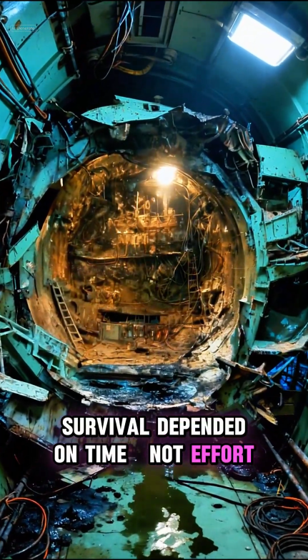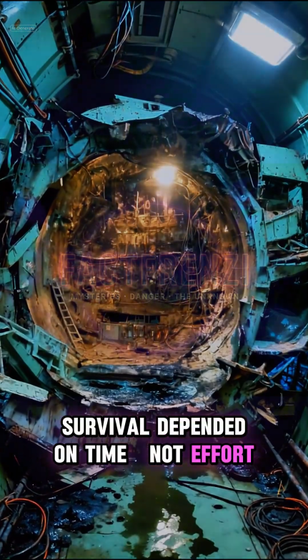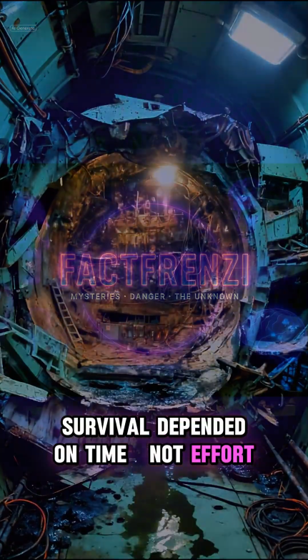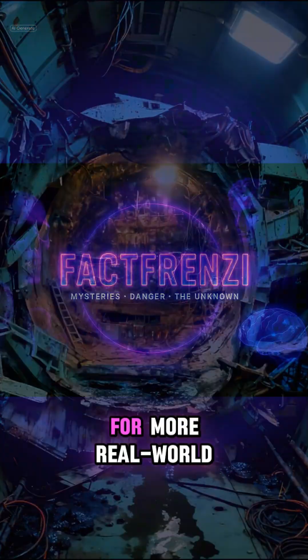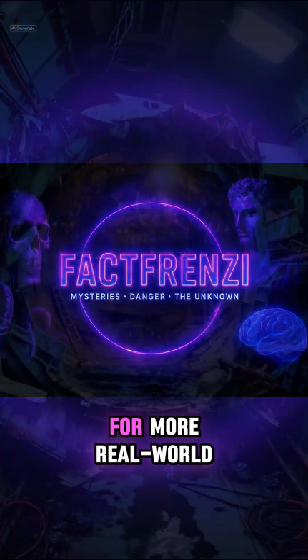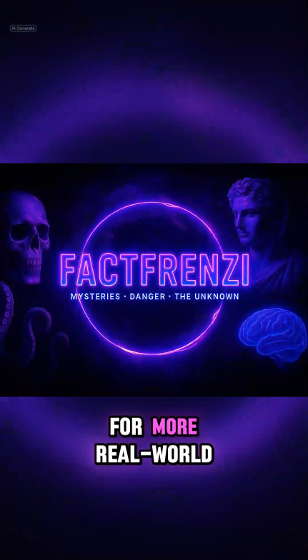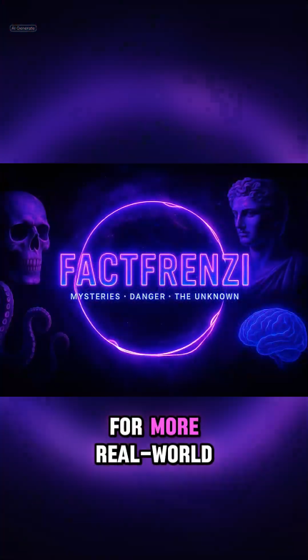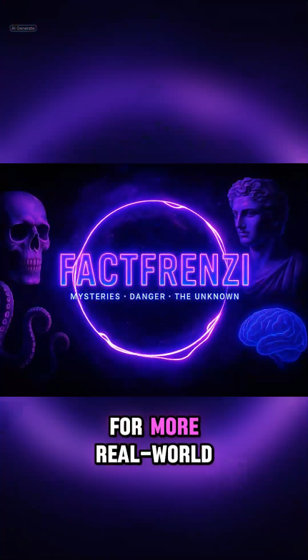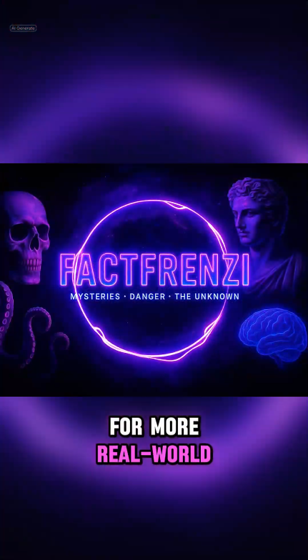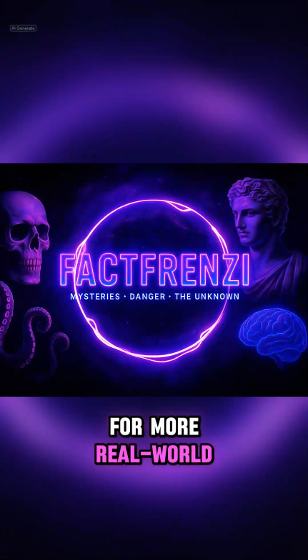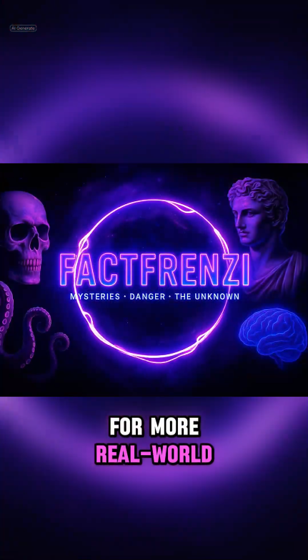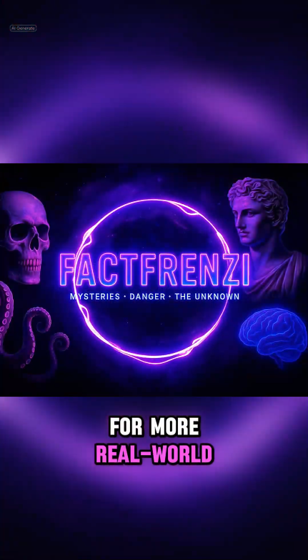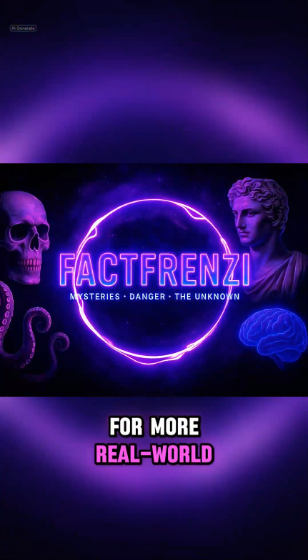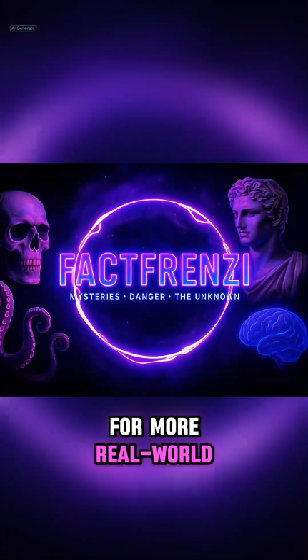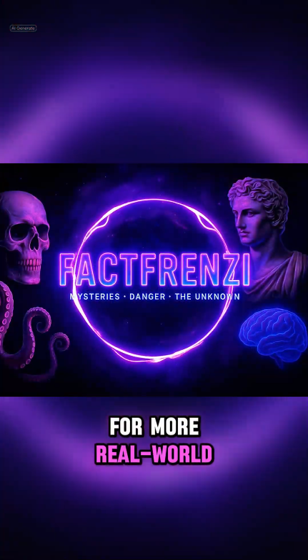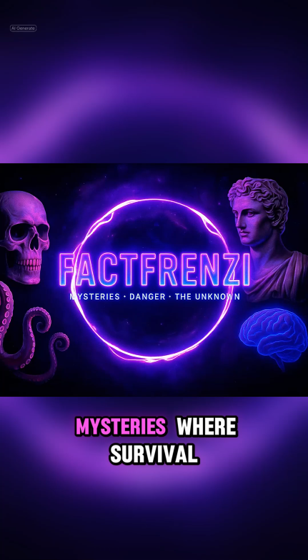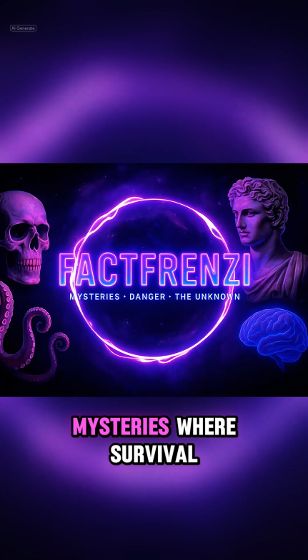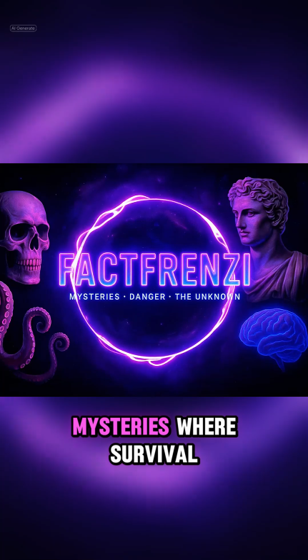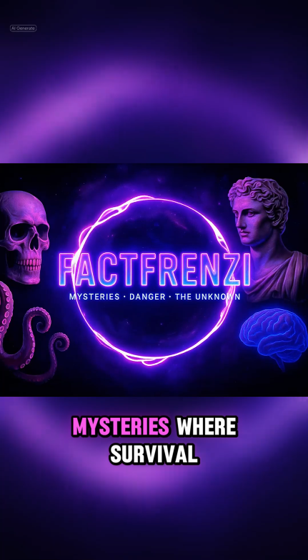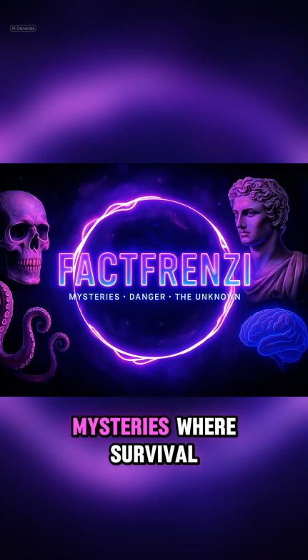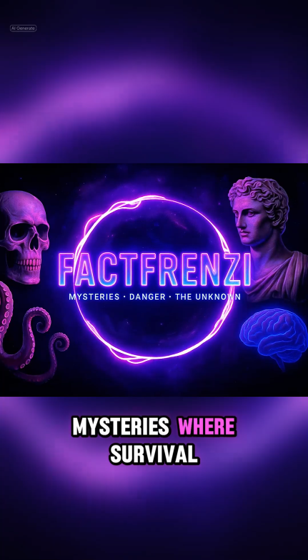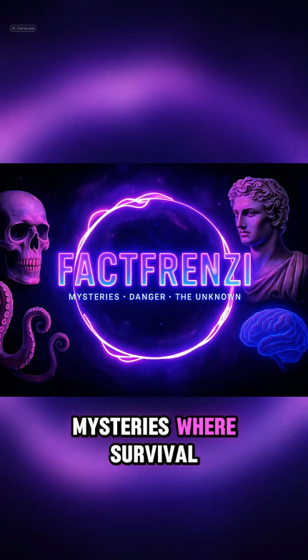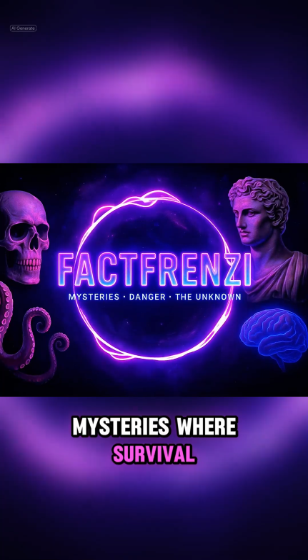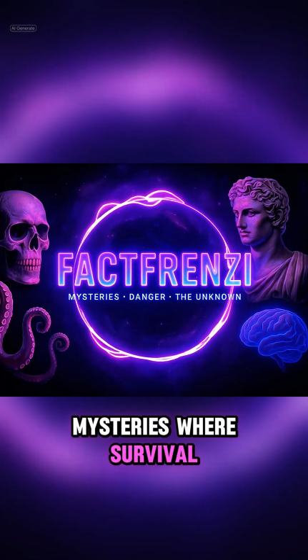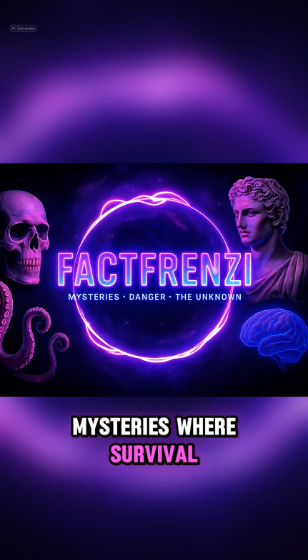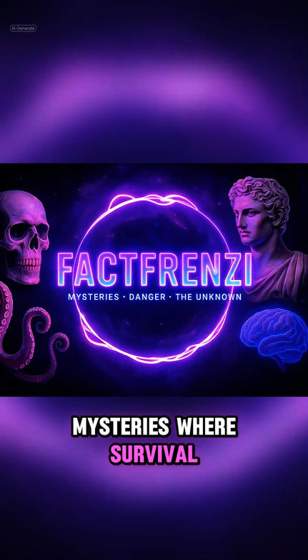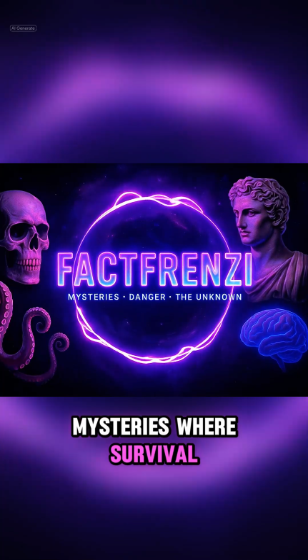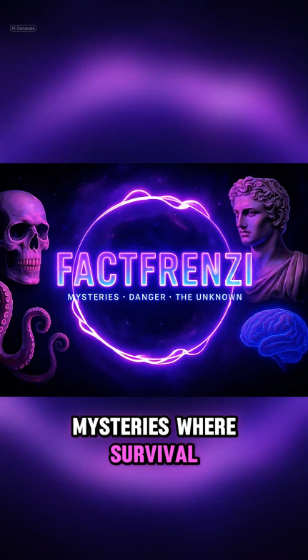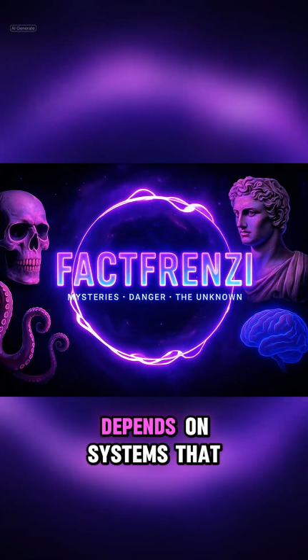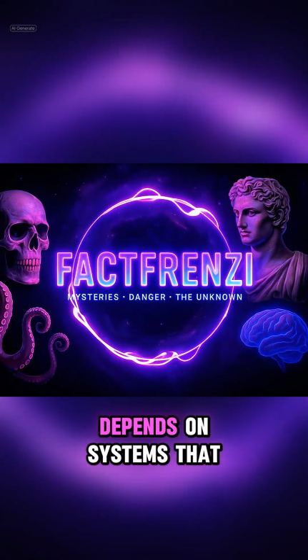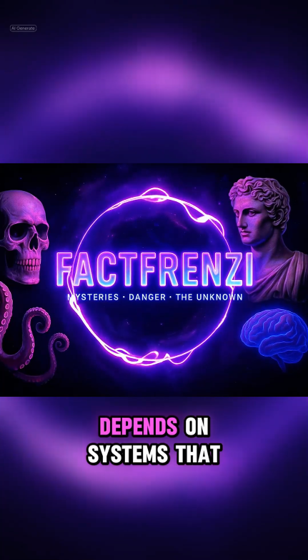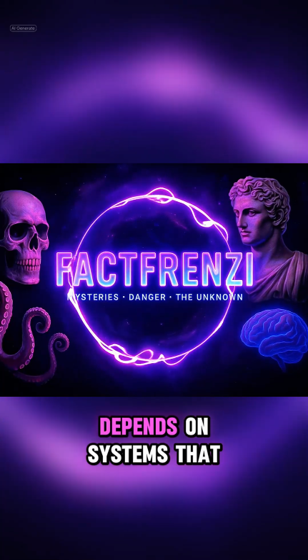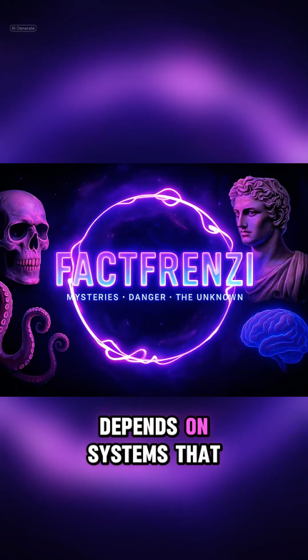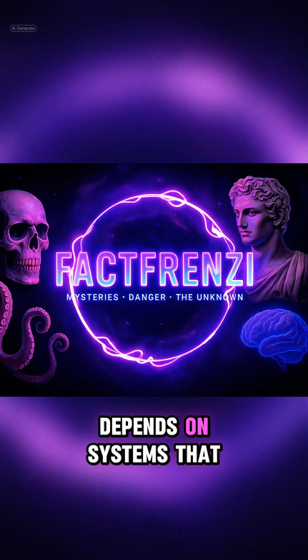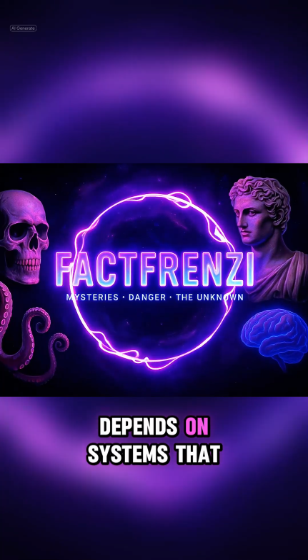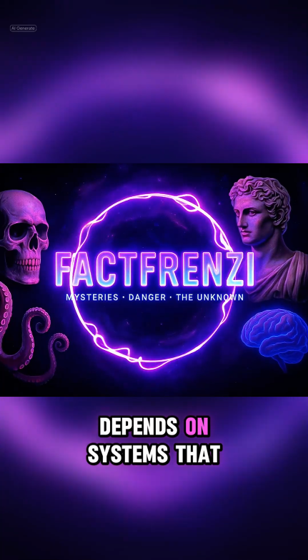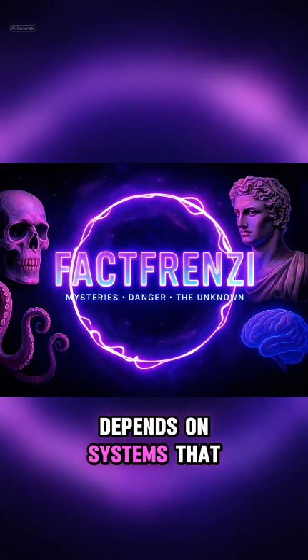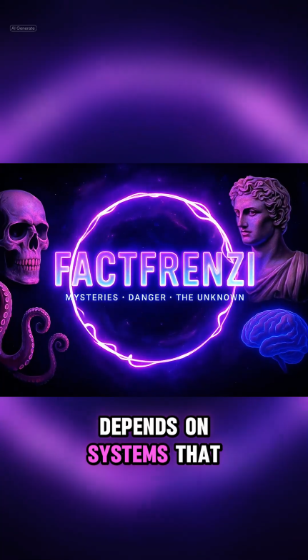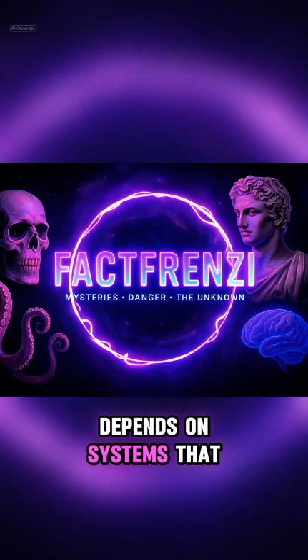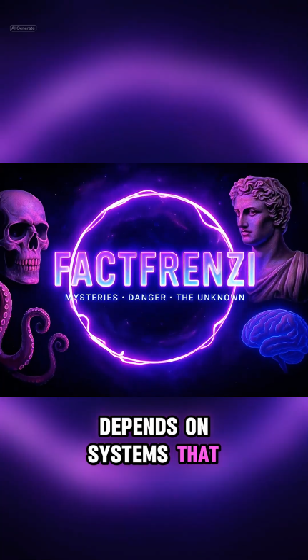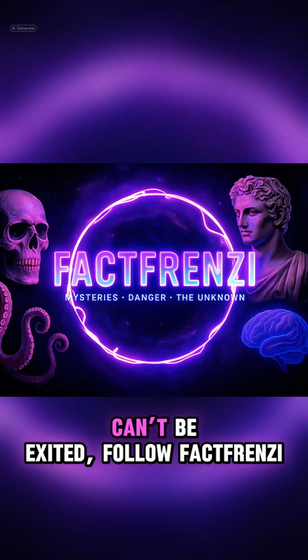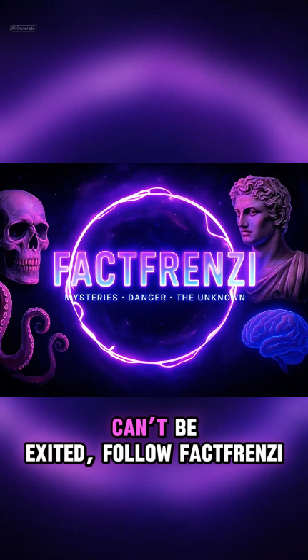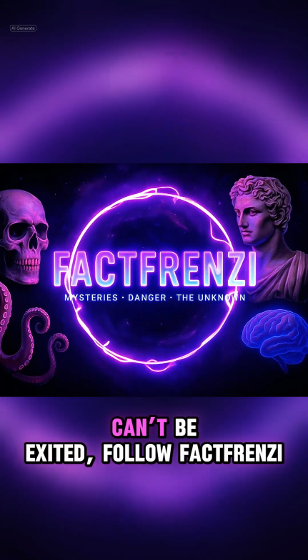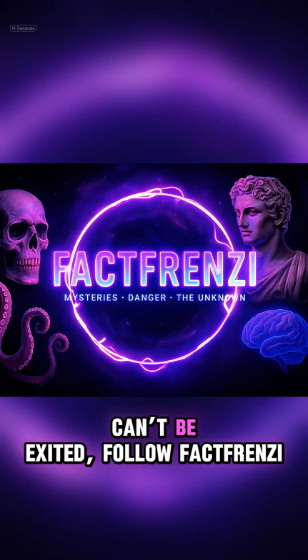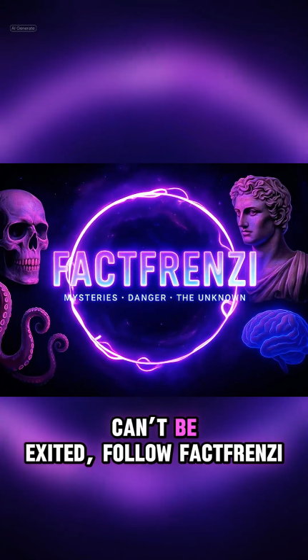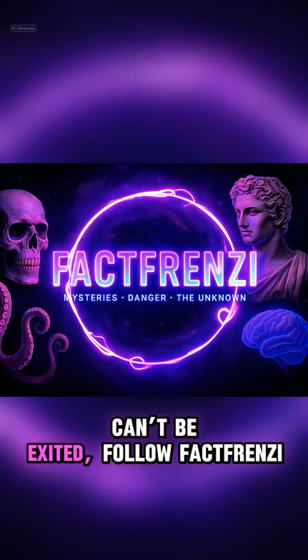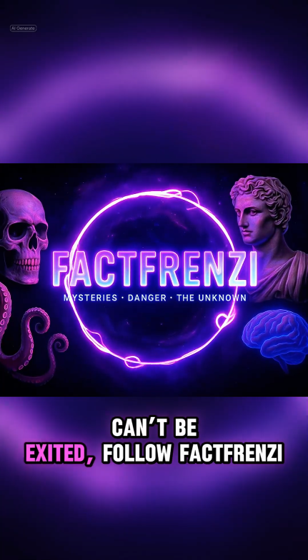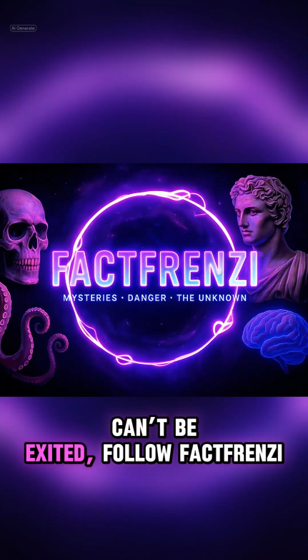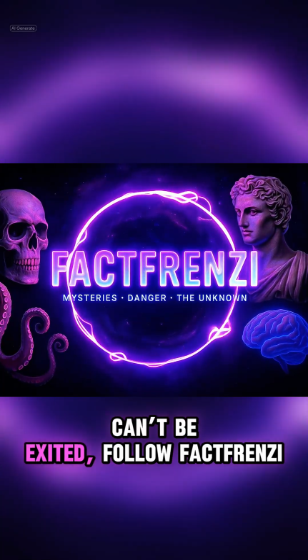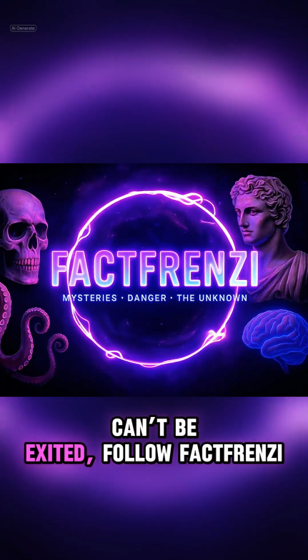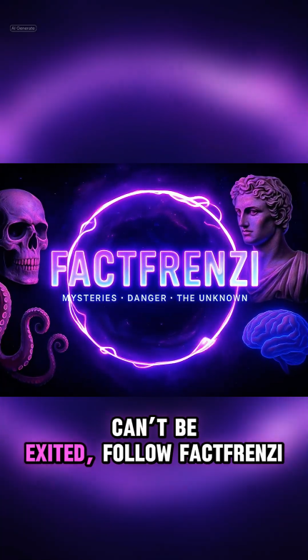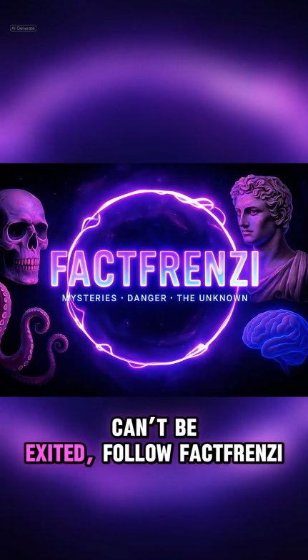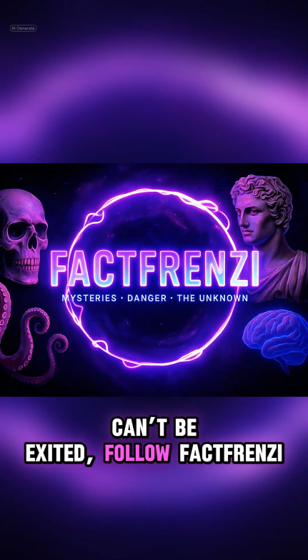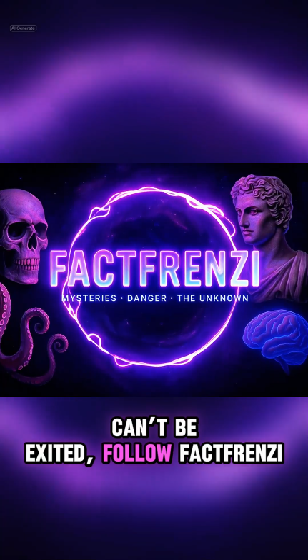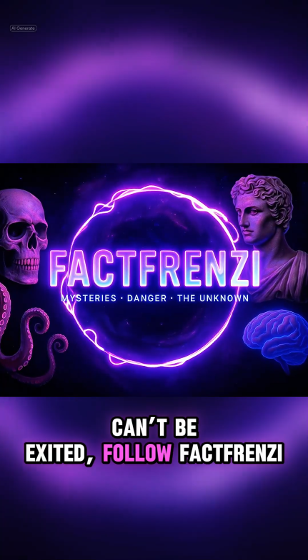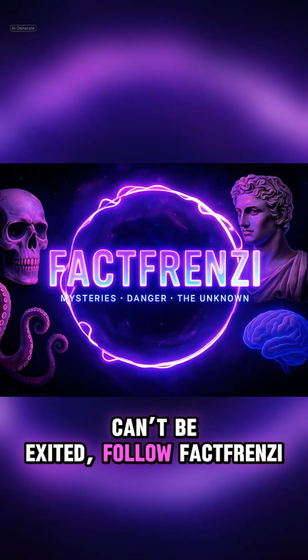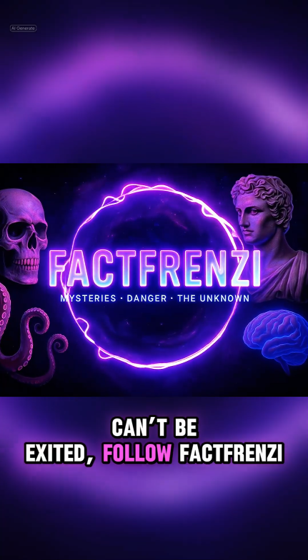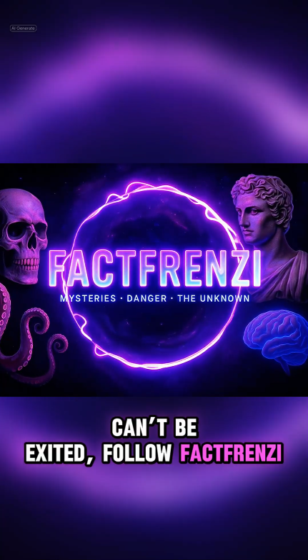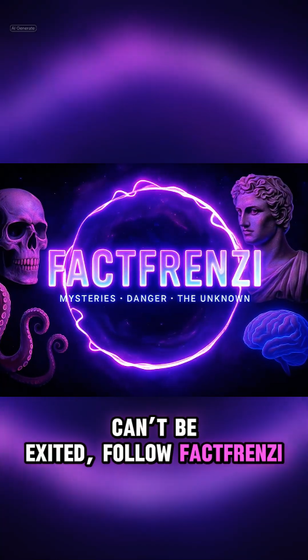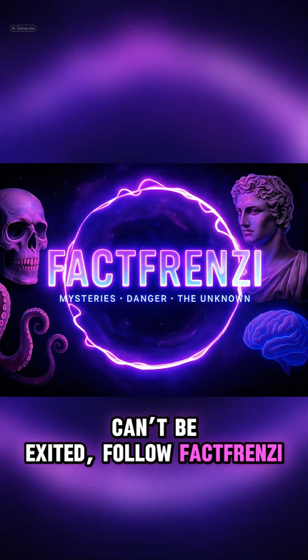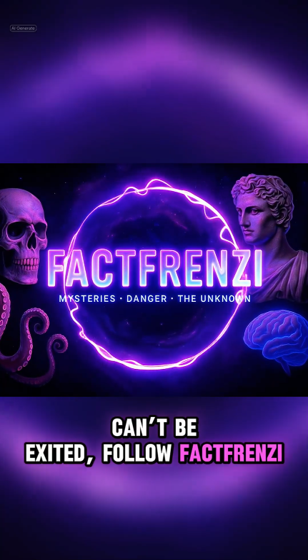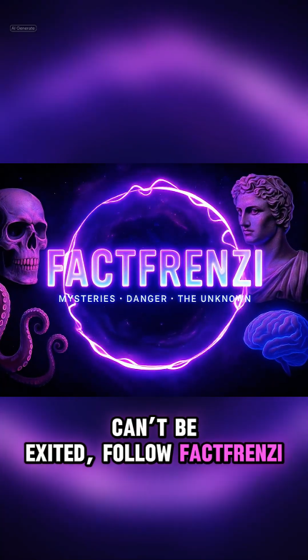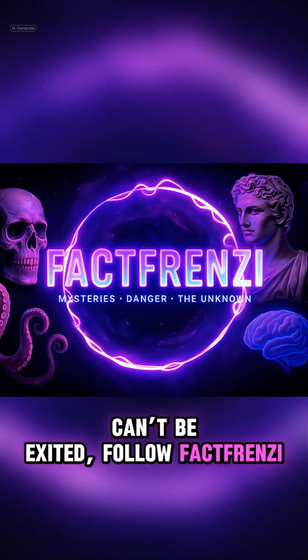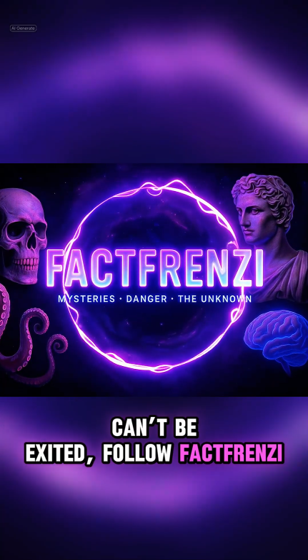For more real-world mysteries where survival depends on systems that can't be exited, follow Fact Frenzy.